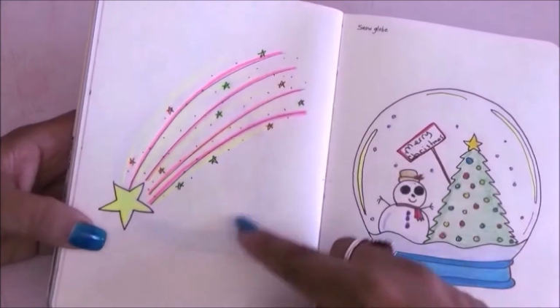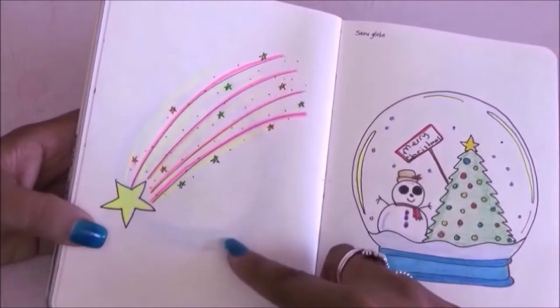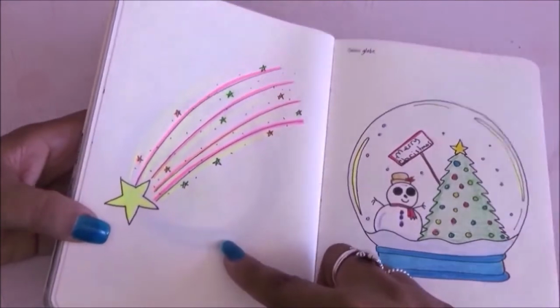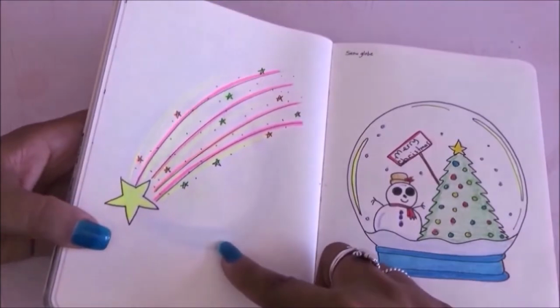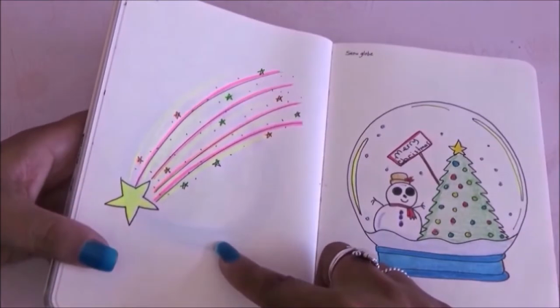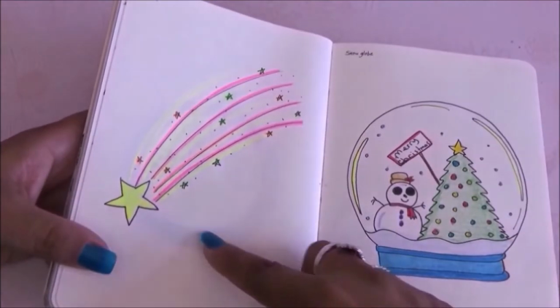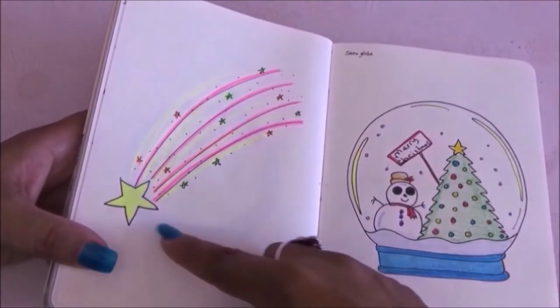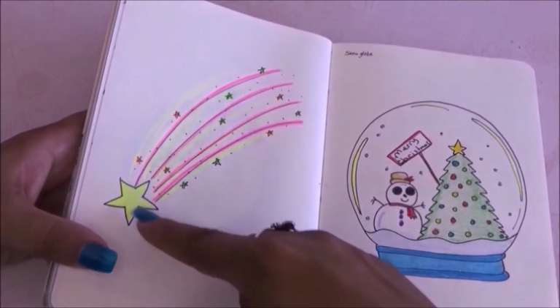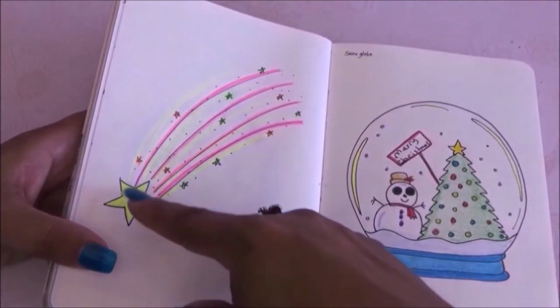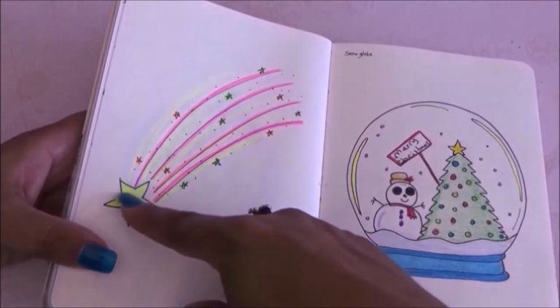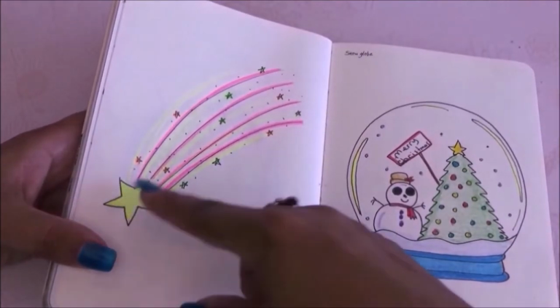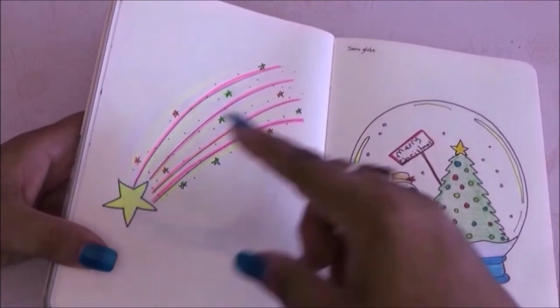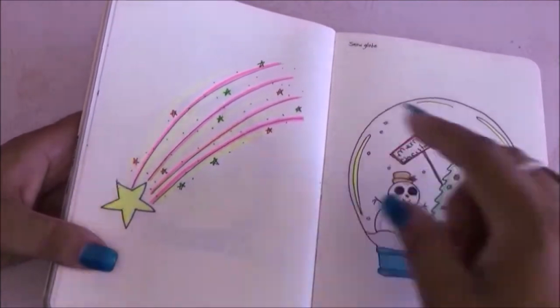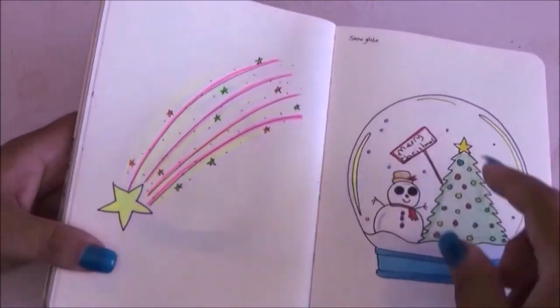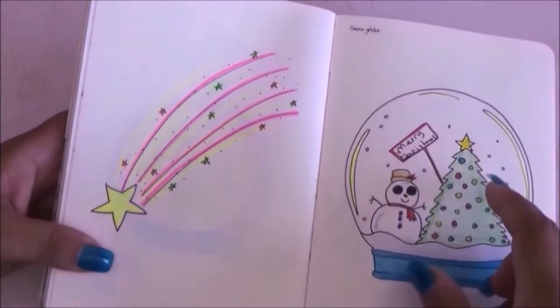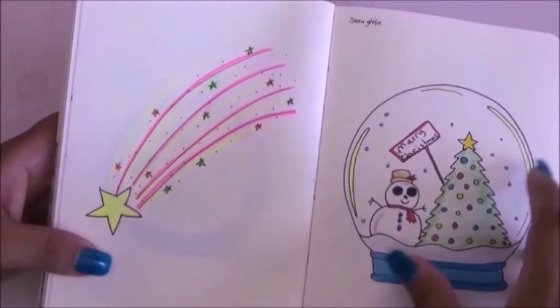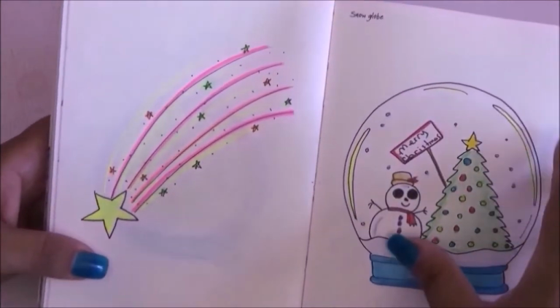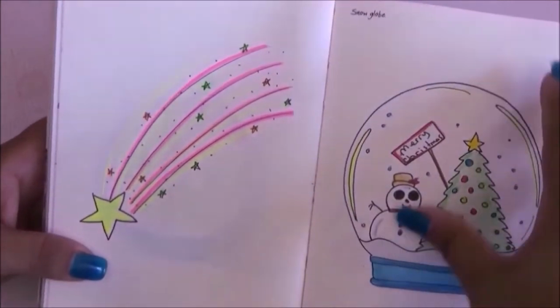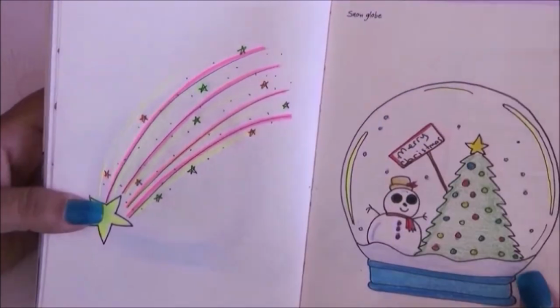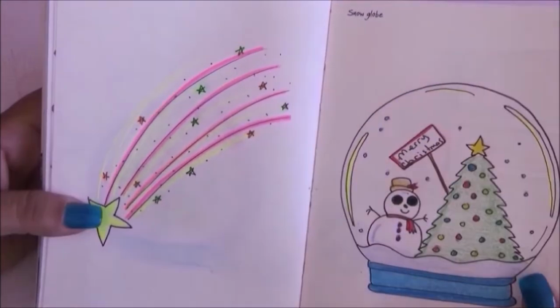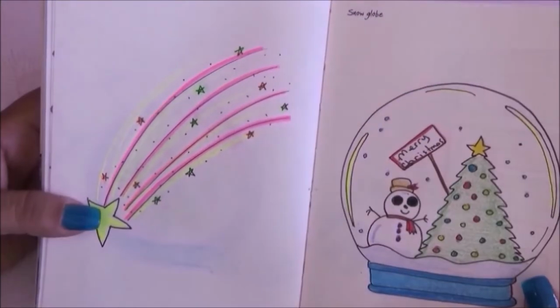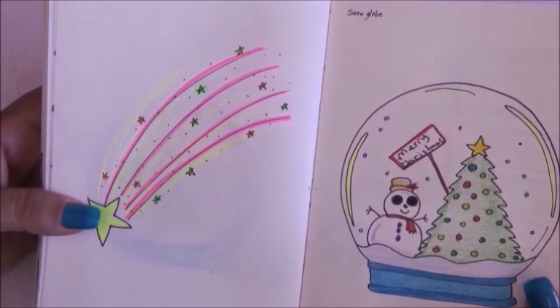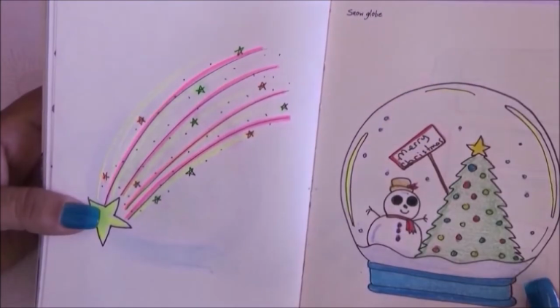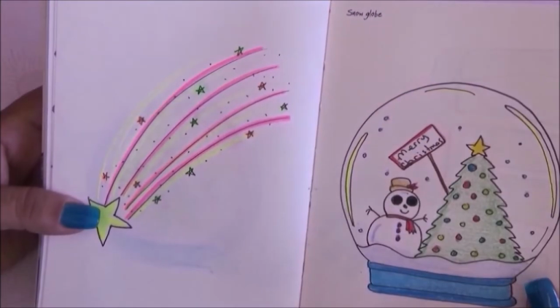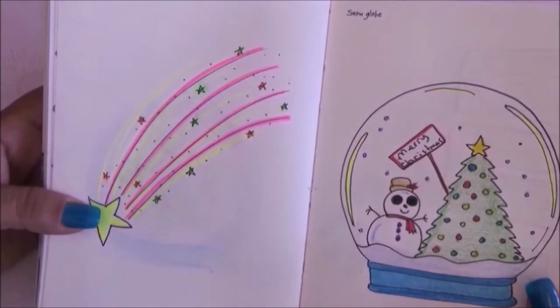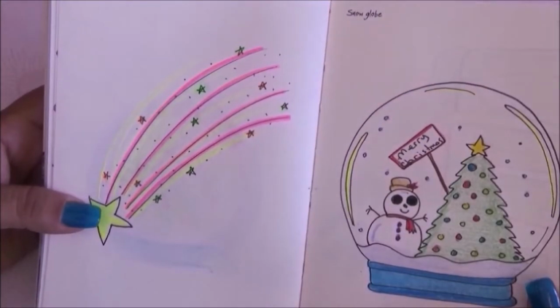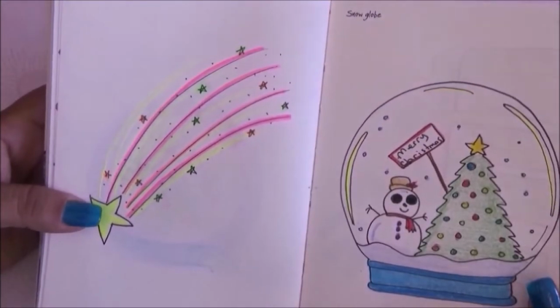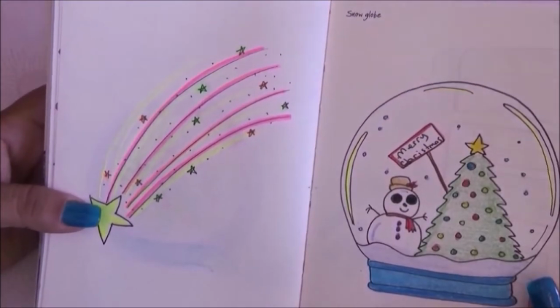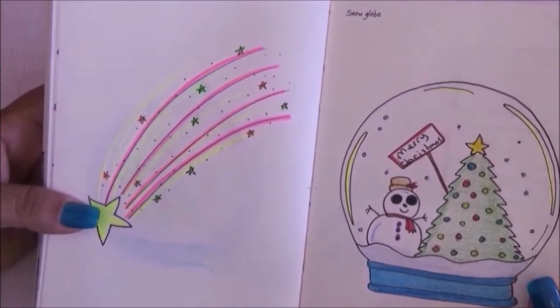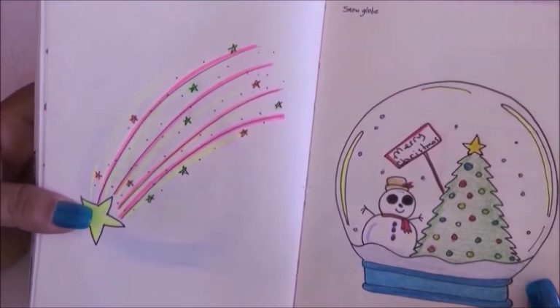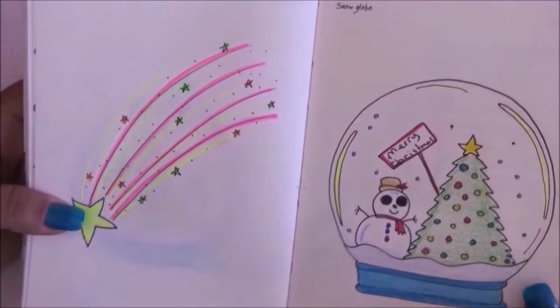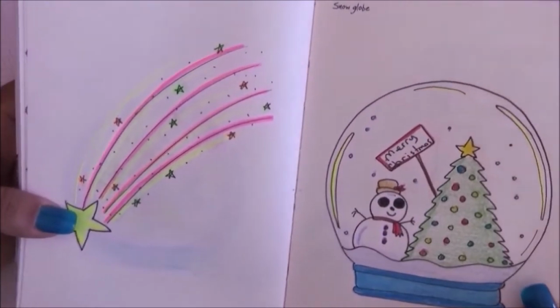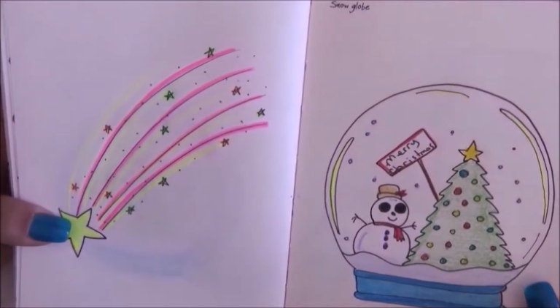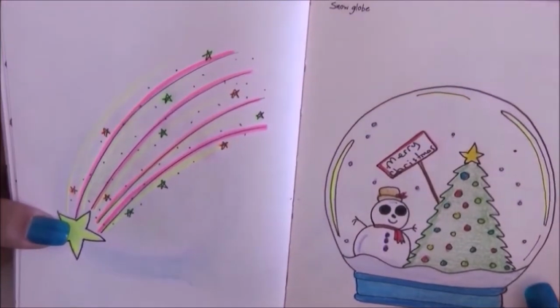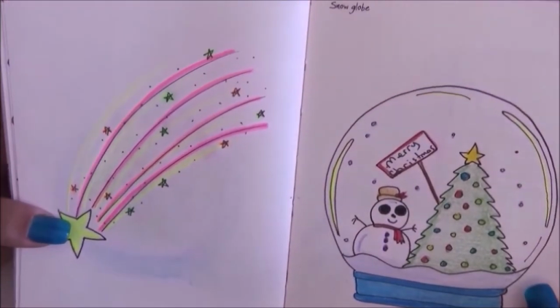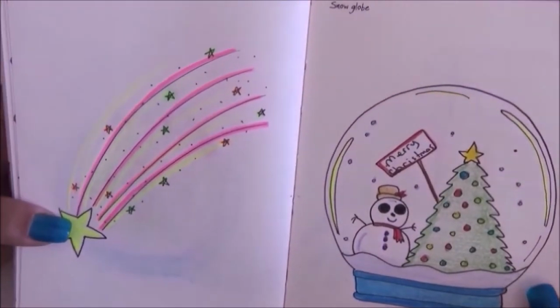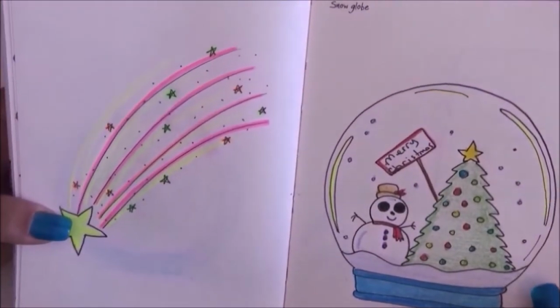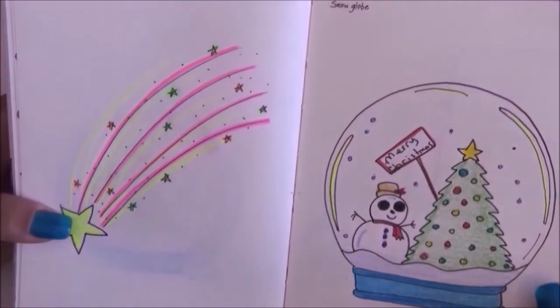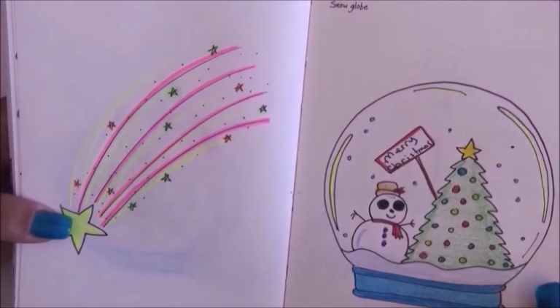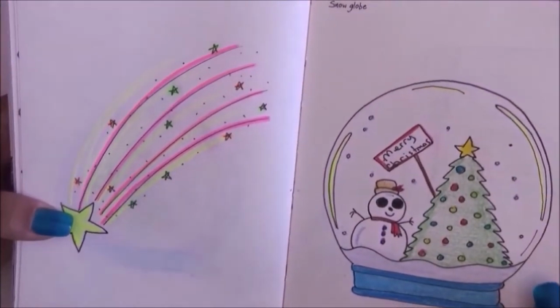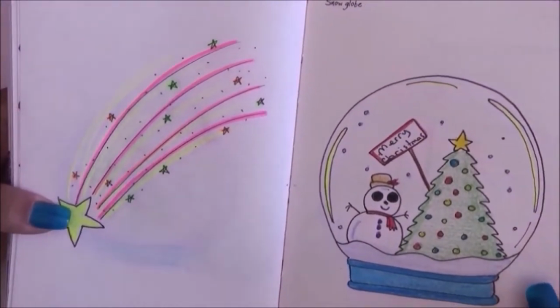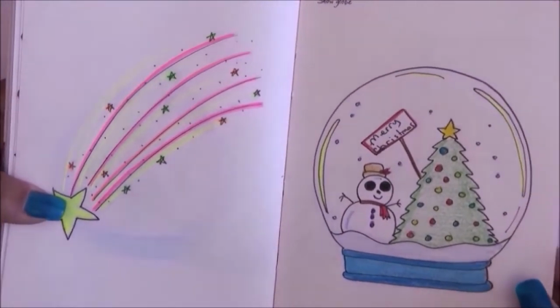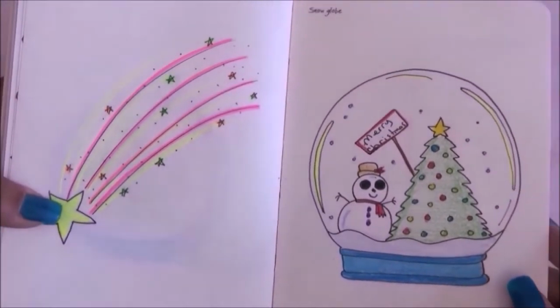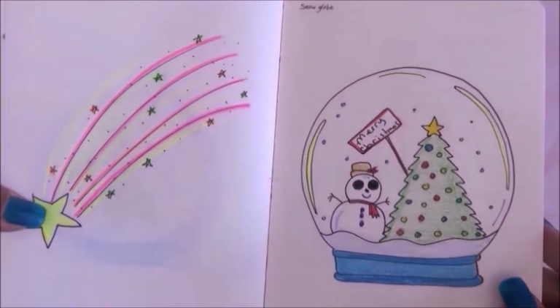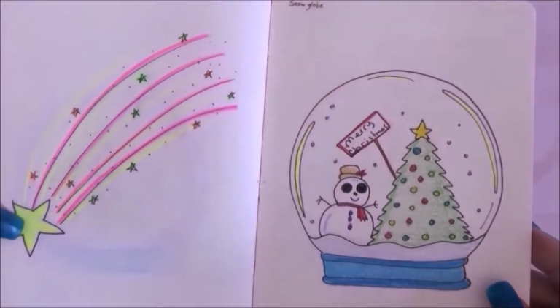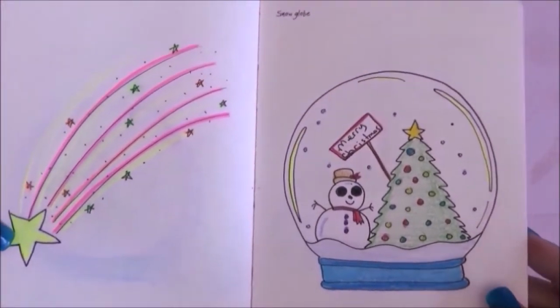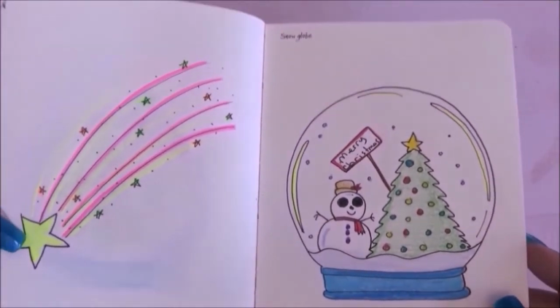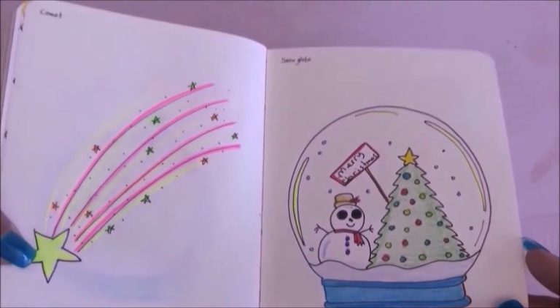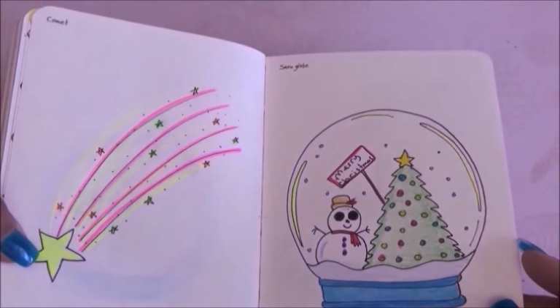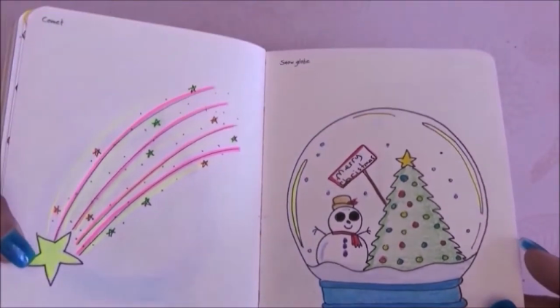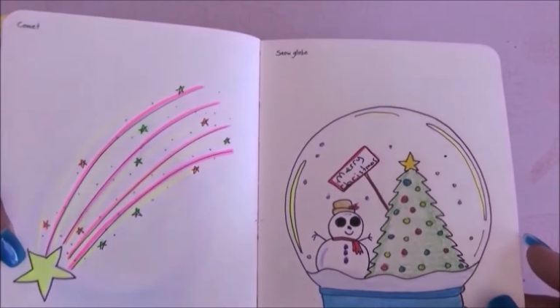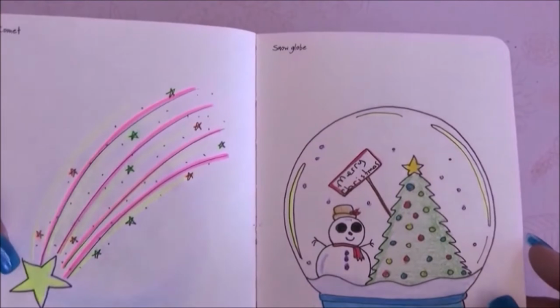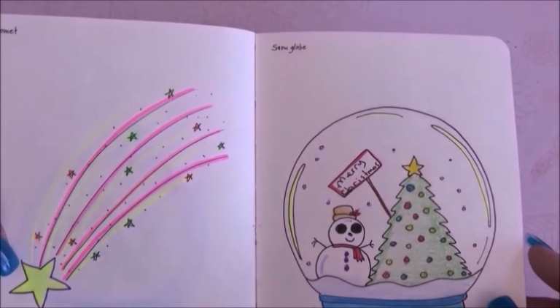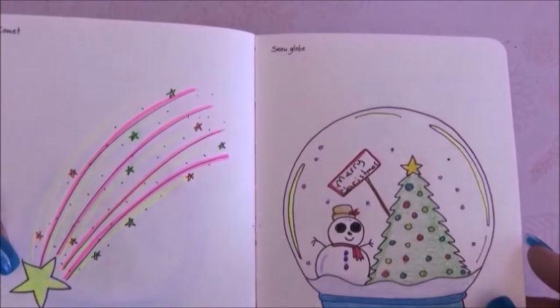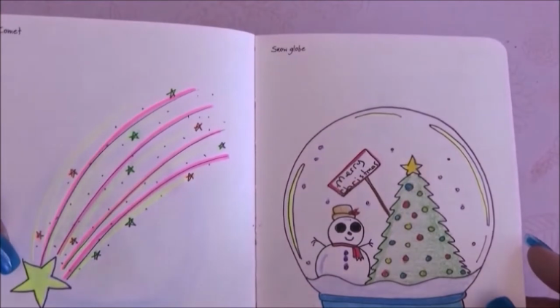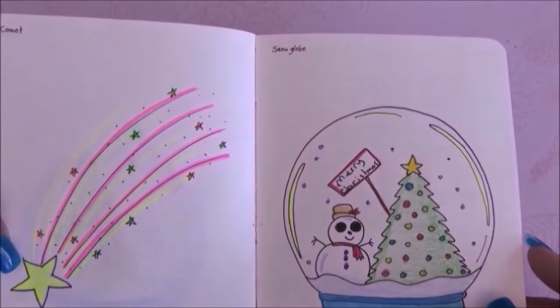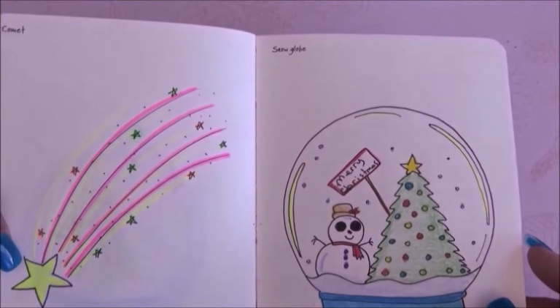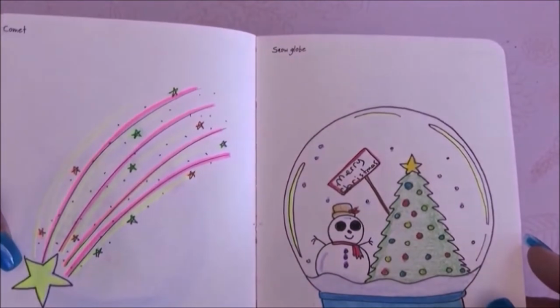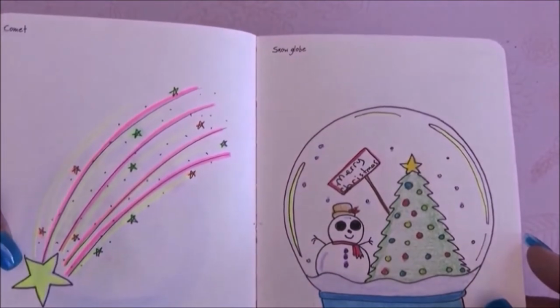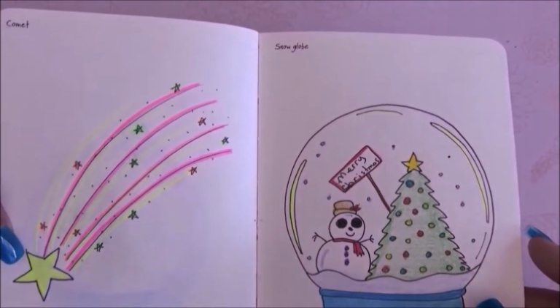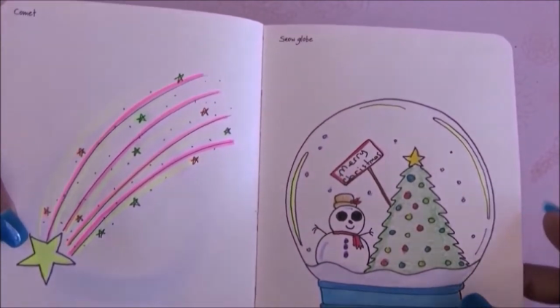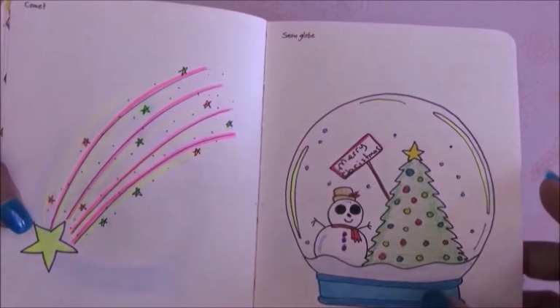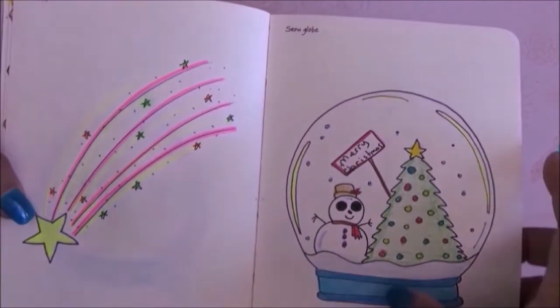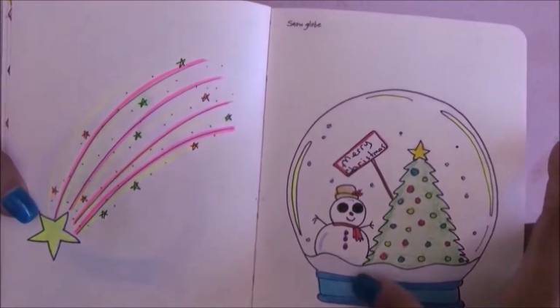Now we have a comet — I drew a bunch of fluorescent stars. On this side we have a snow globe which I did with a Christmas theme.